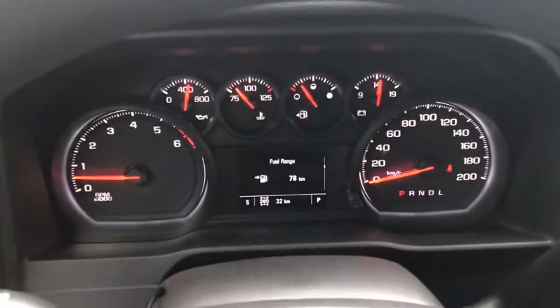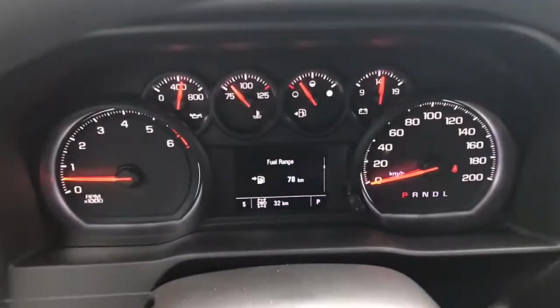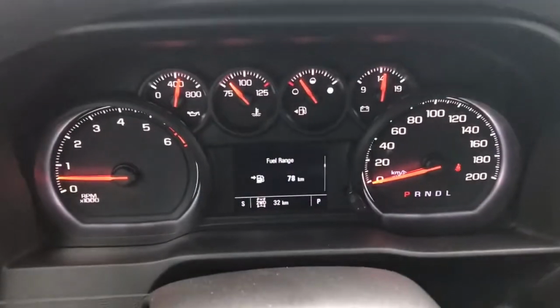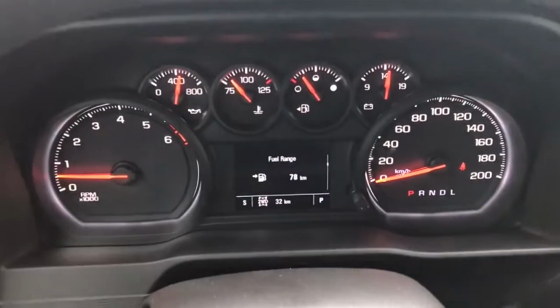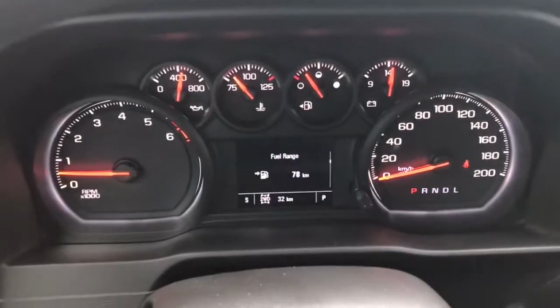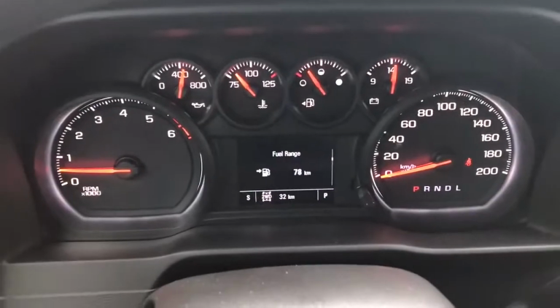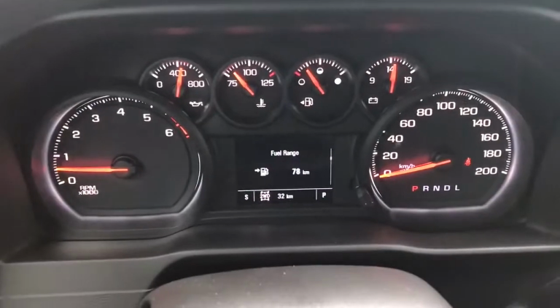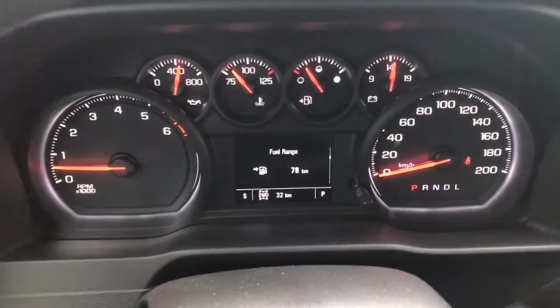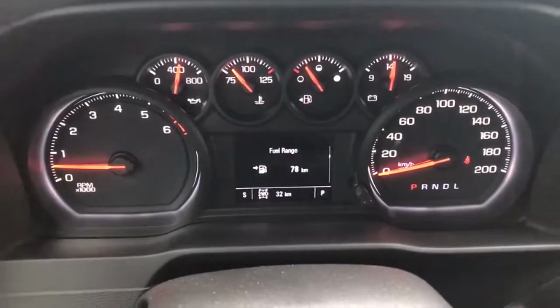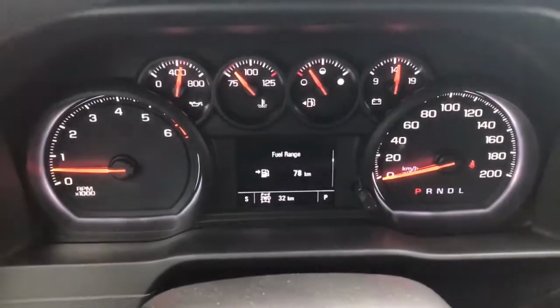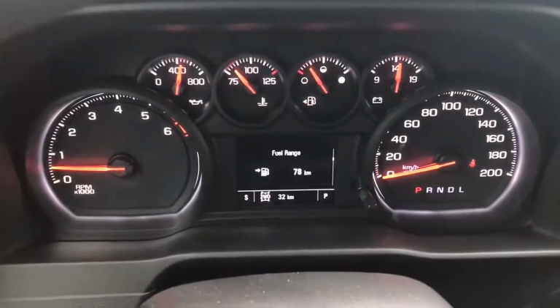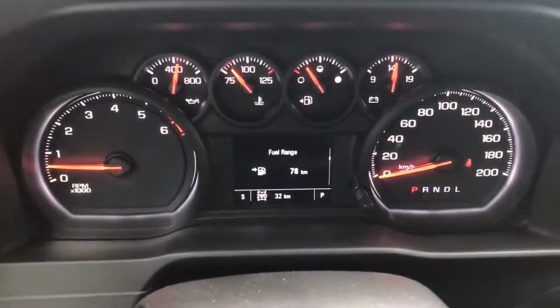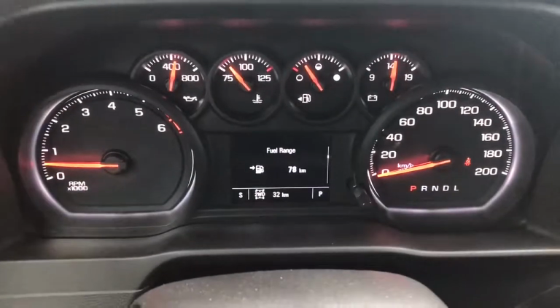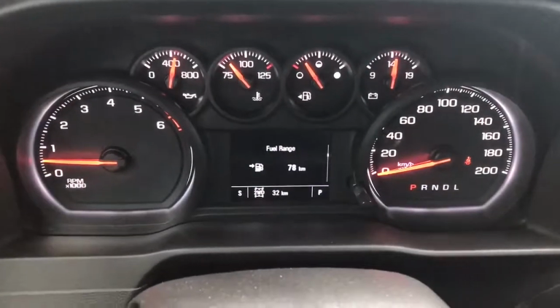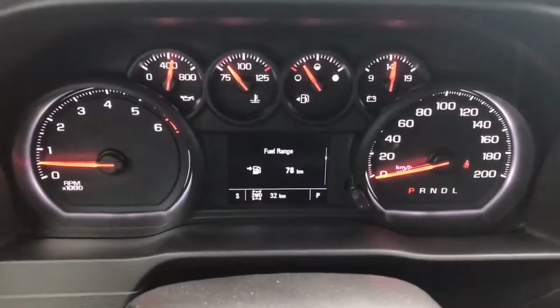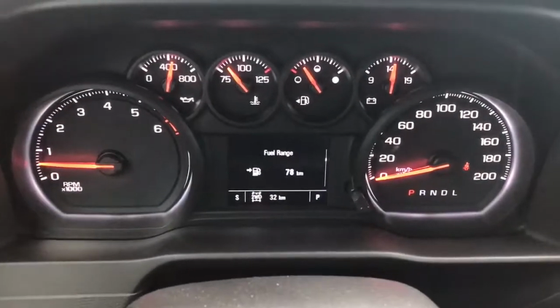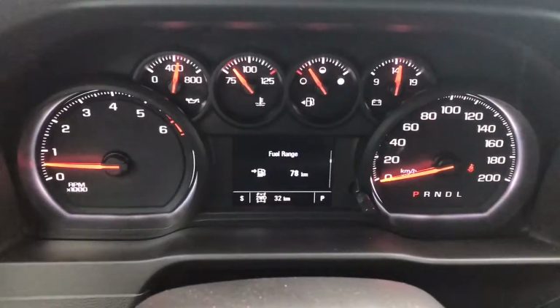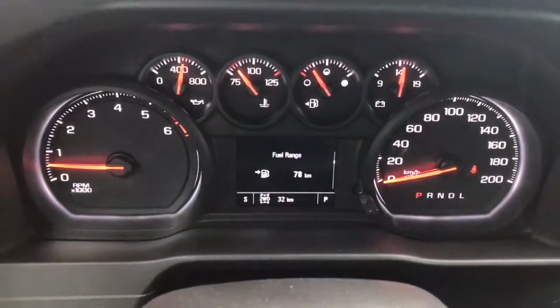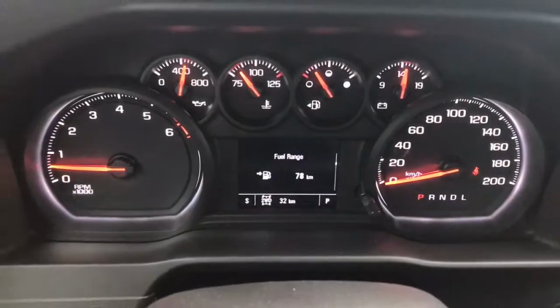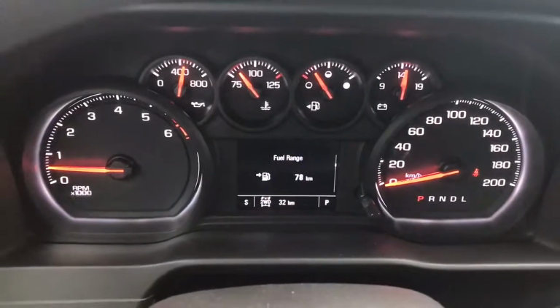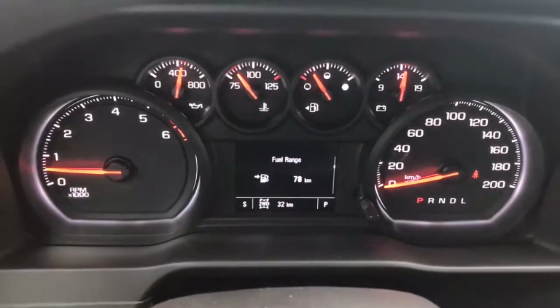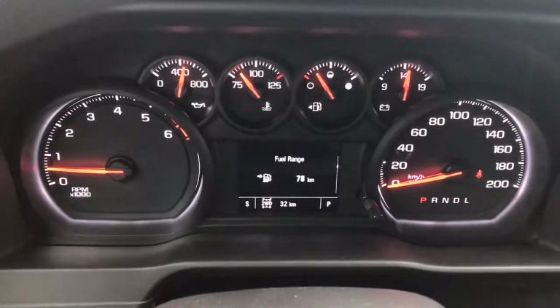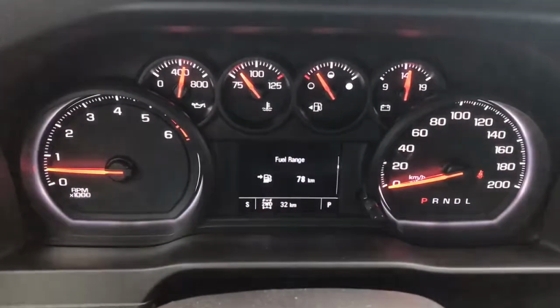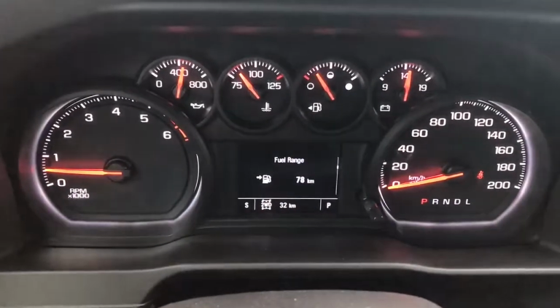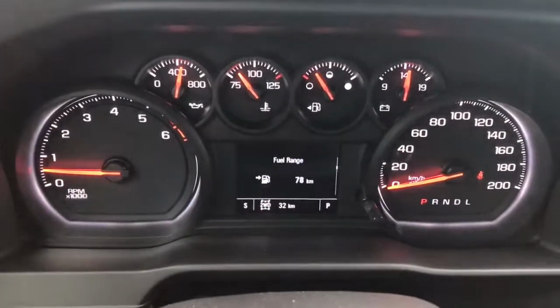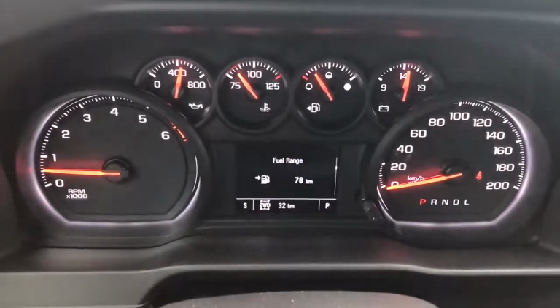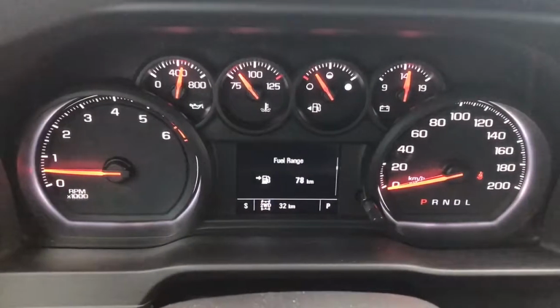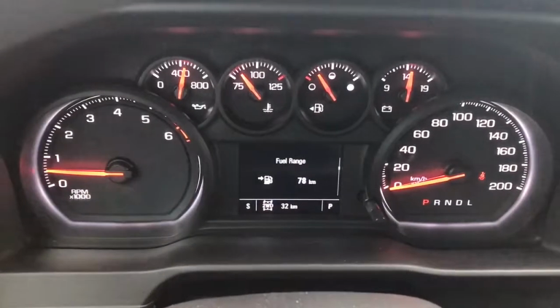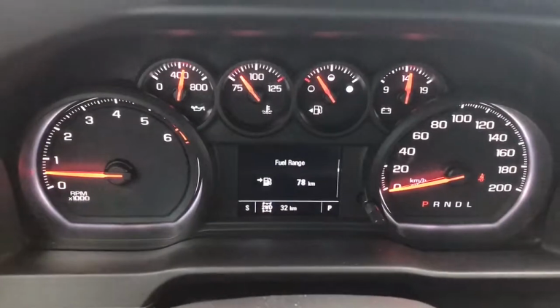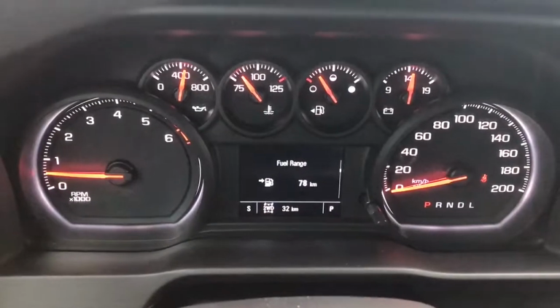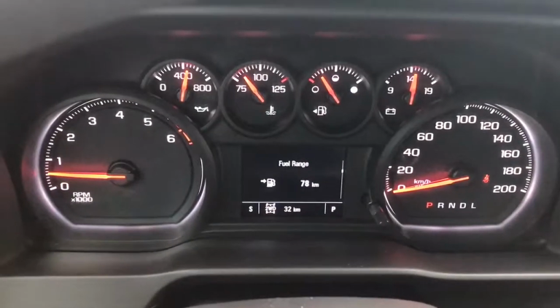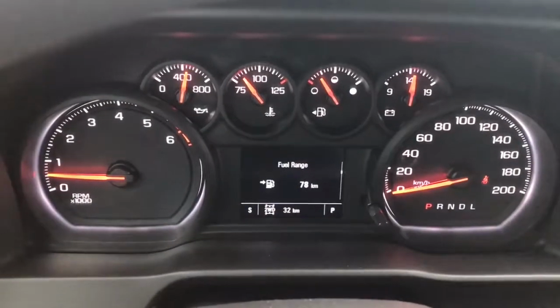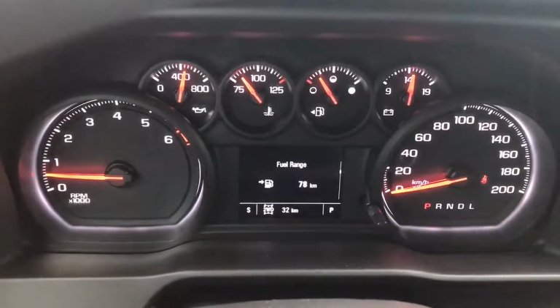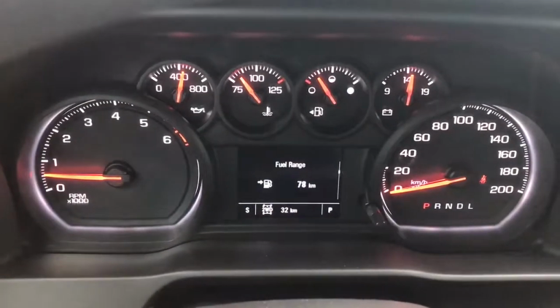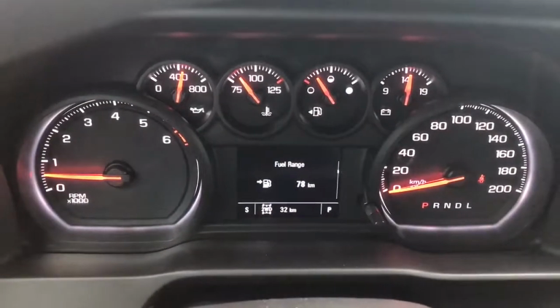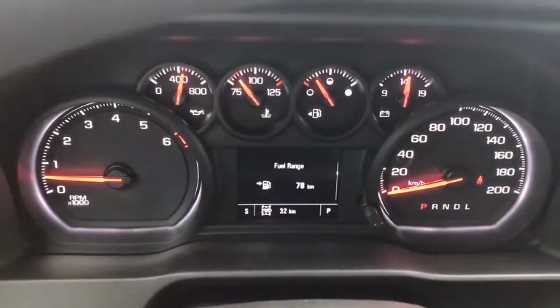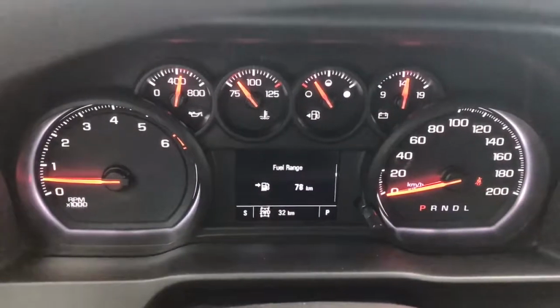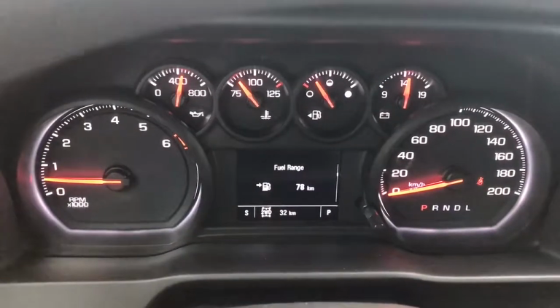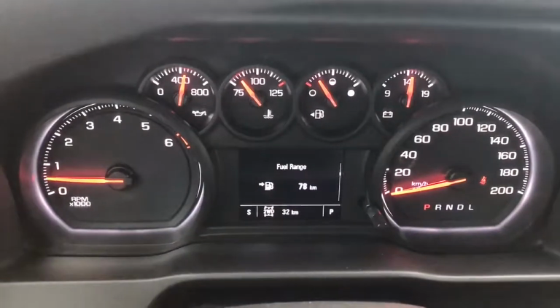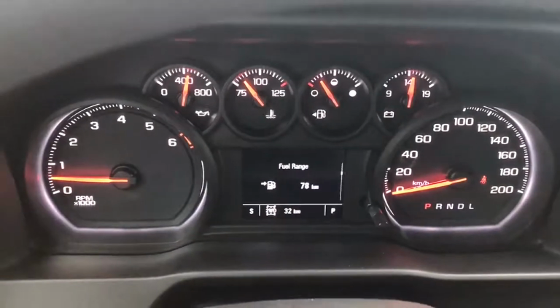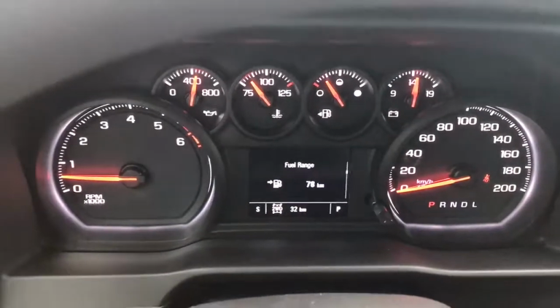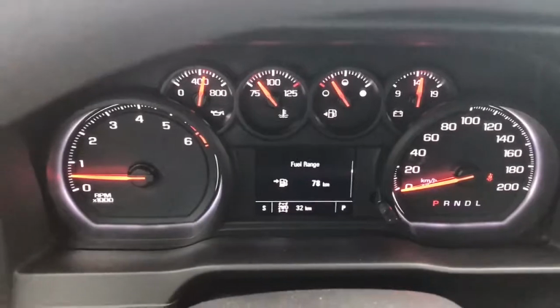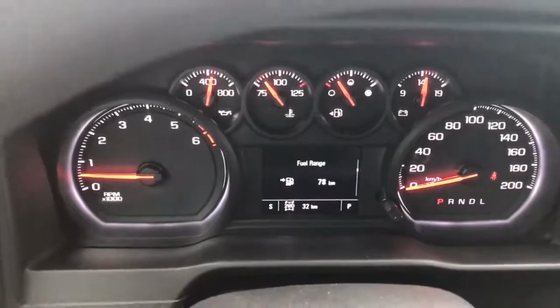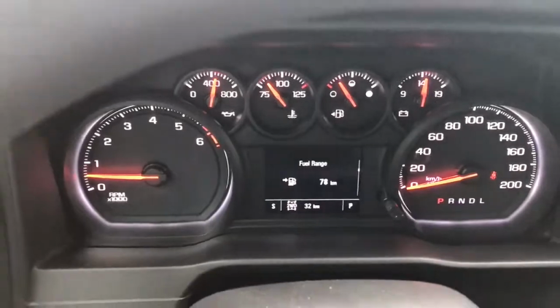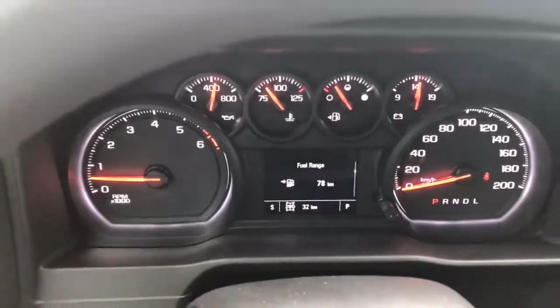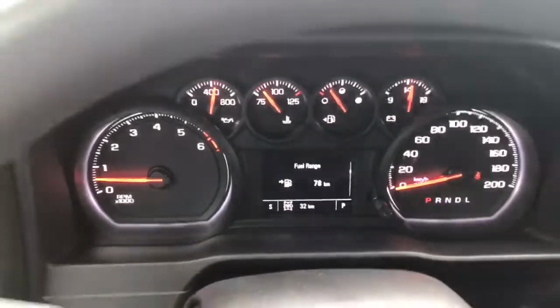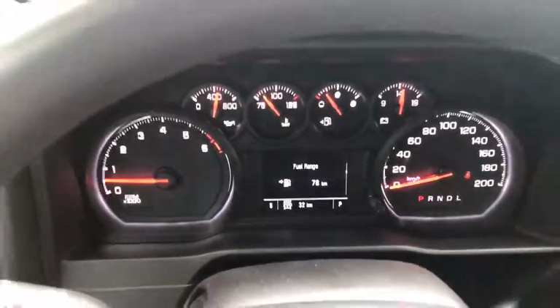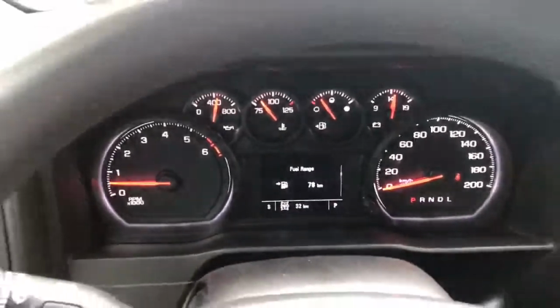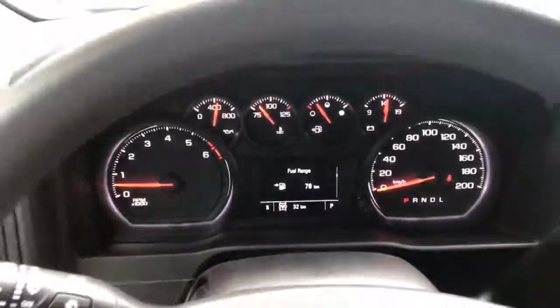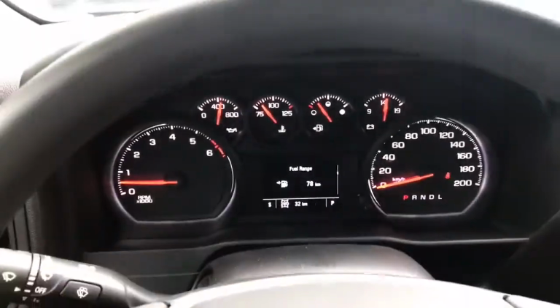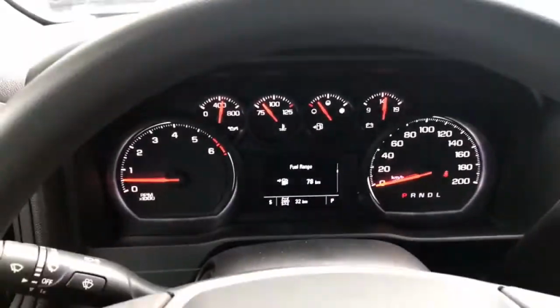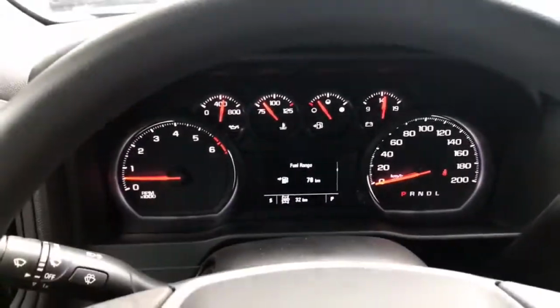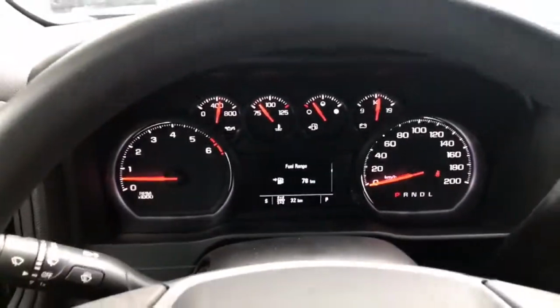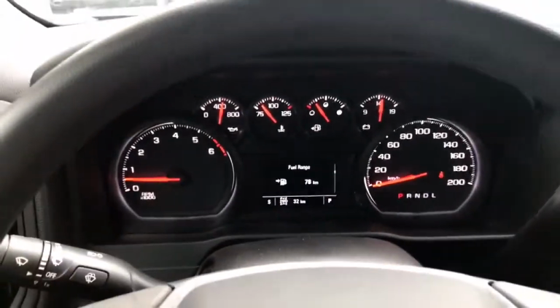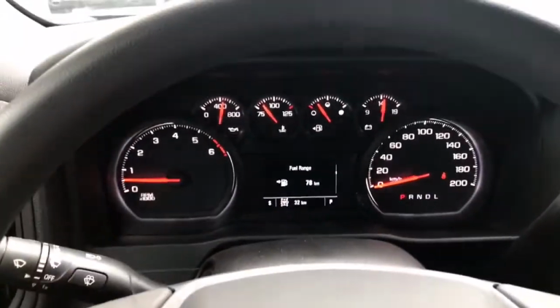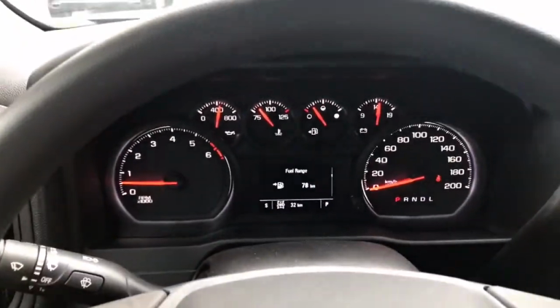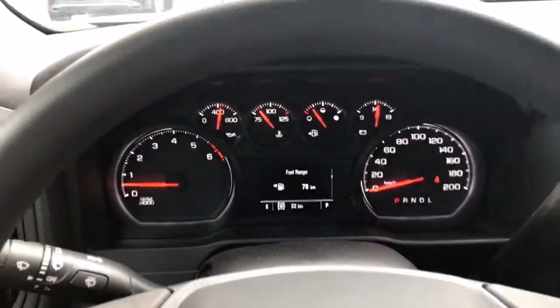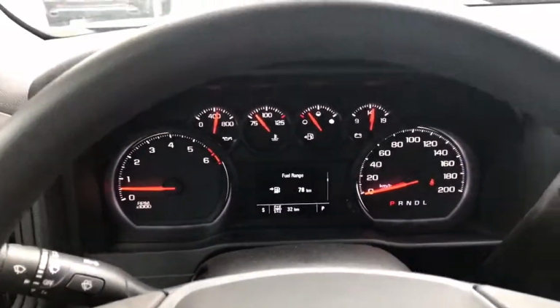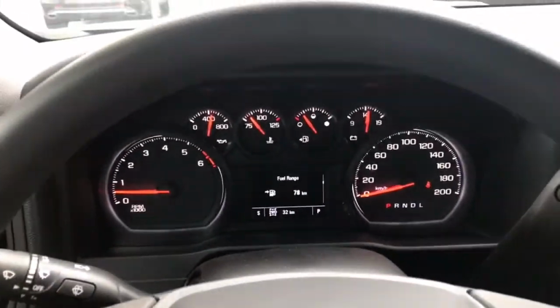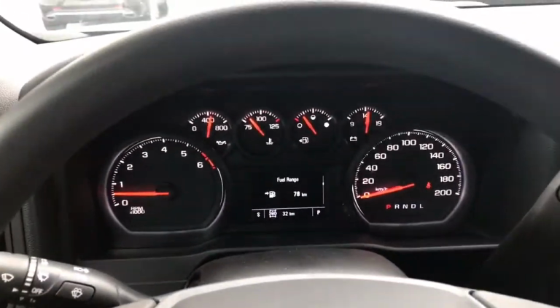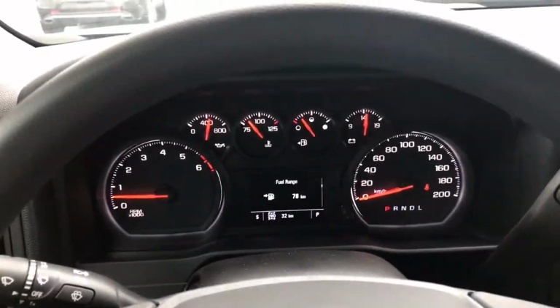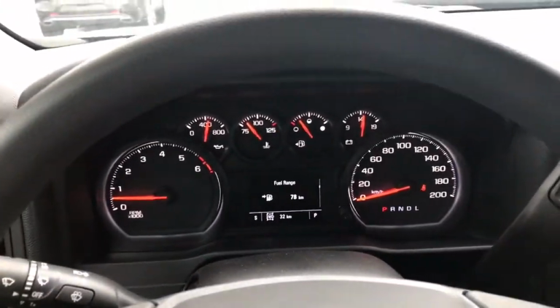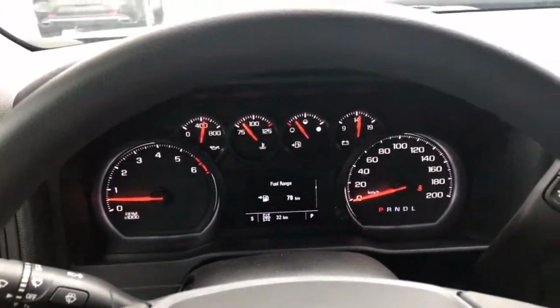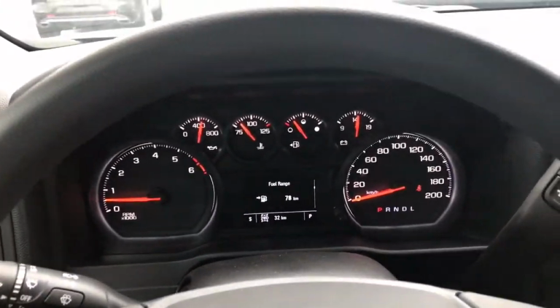Let me know if you have some time to come on down and see the truck. I appreciate you watching this video and we'll touch base from there. Thank you so much, take care.